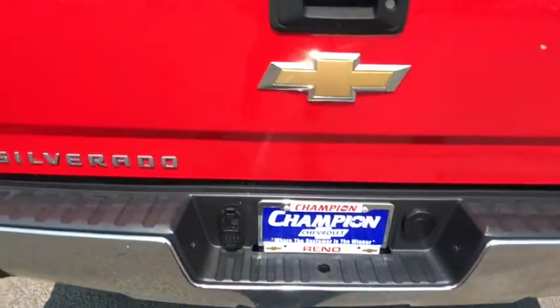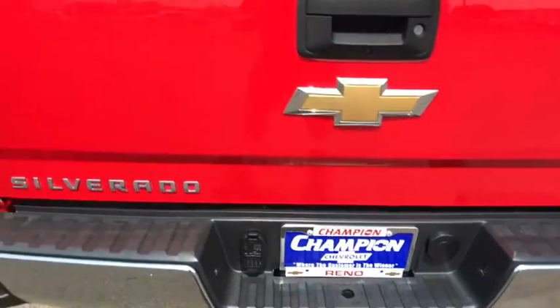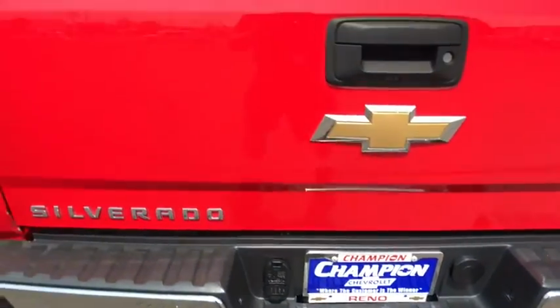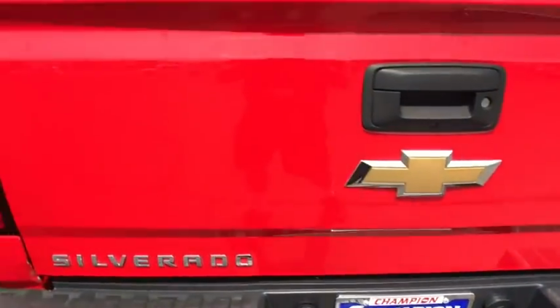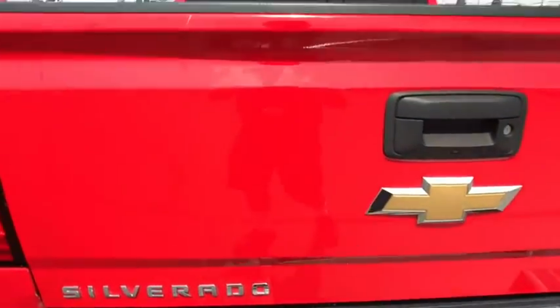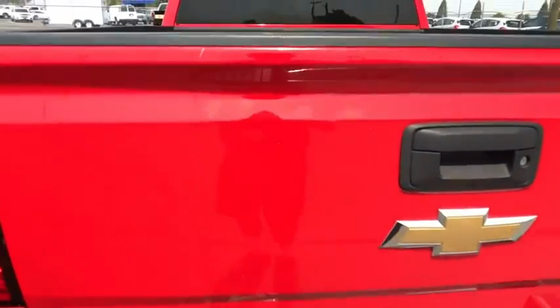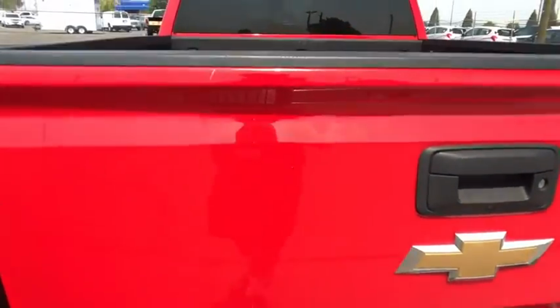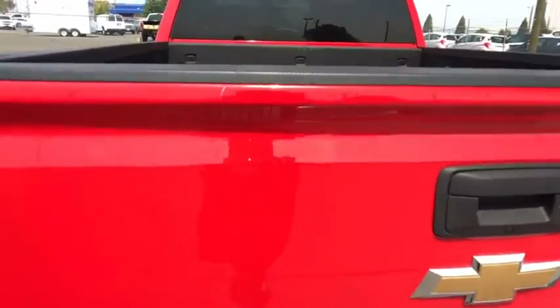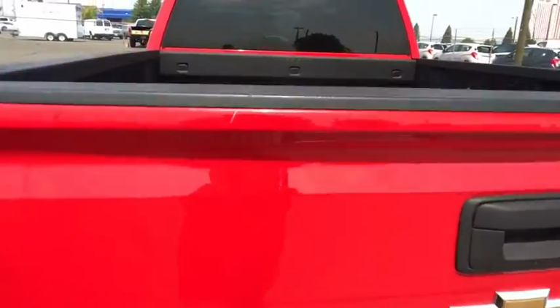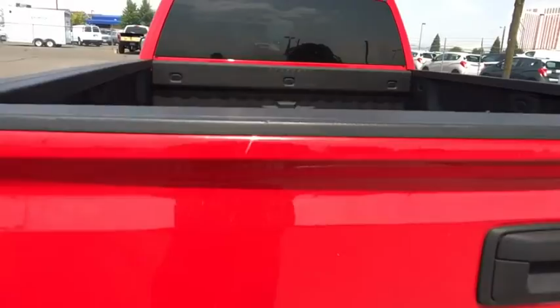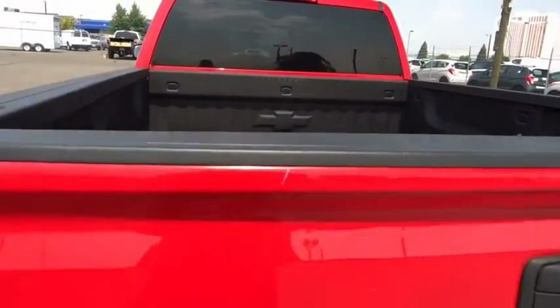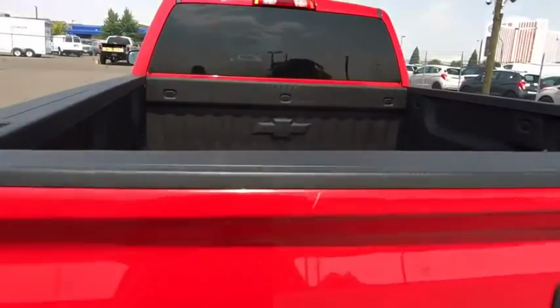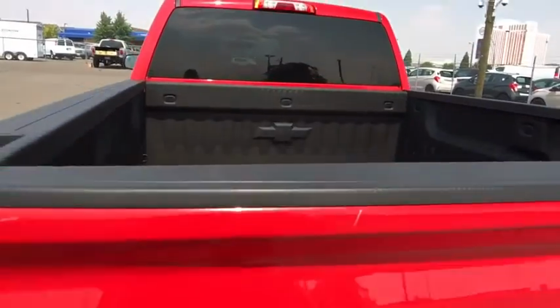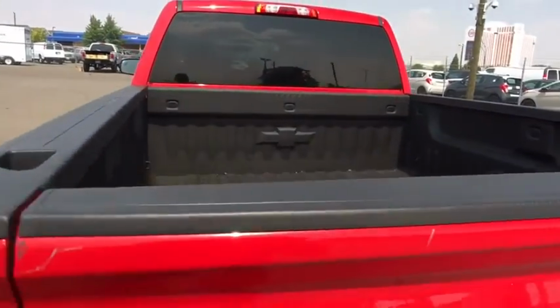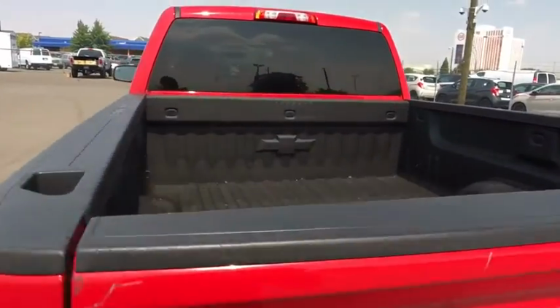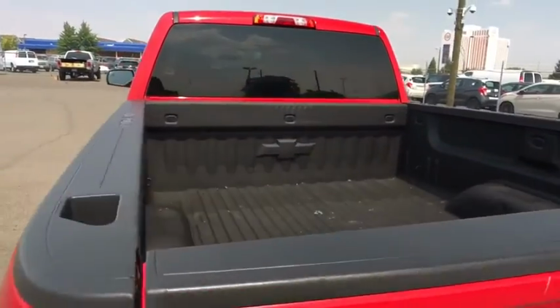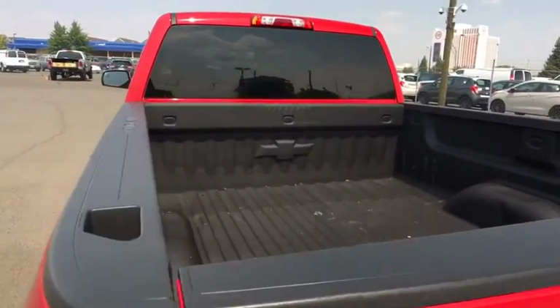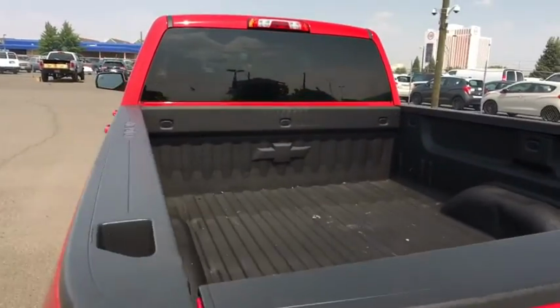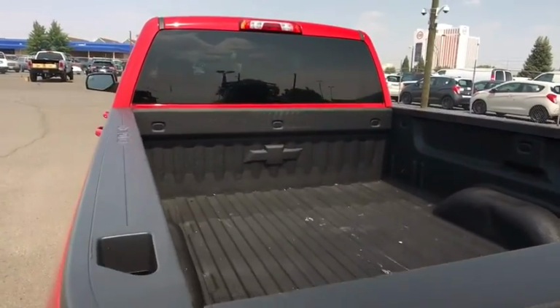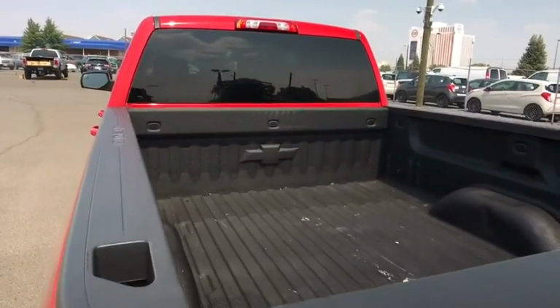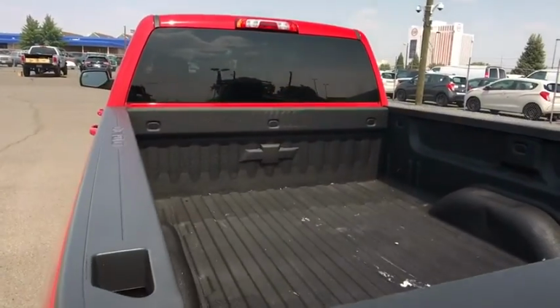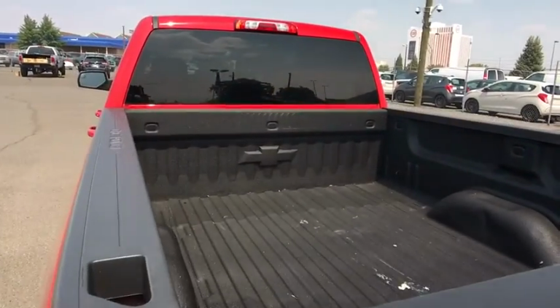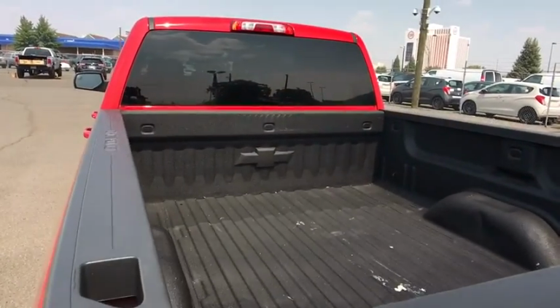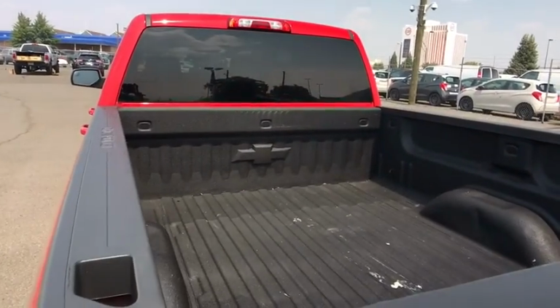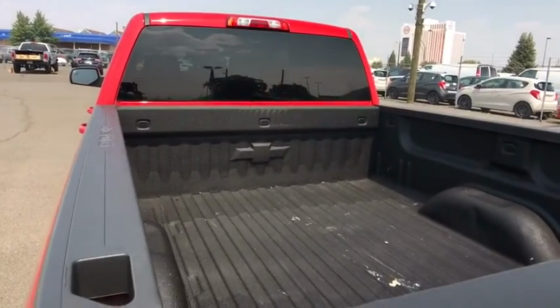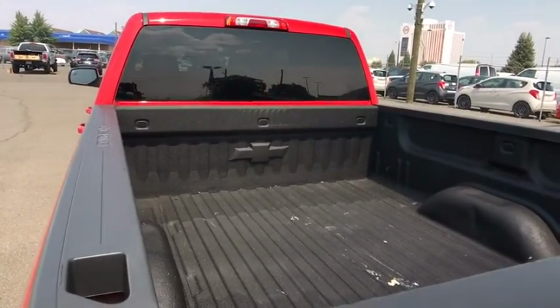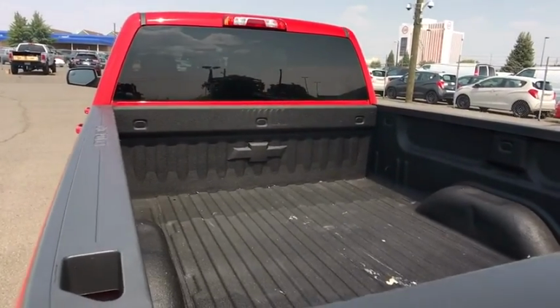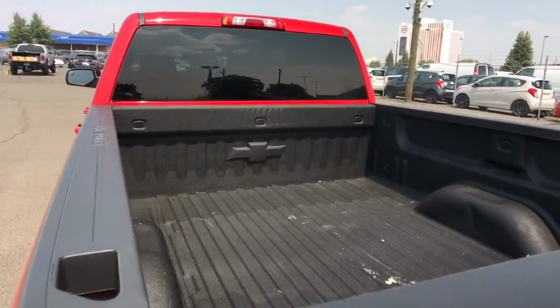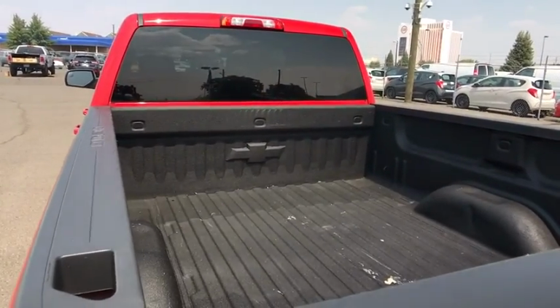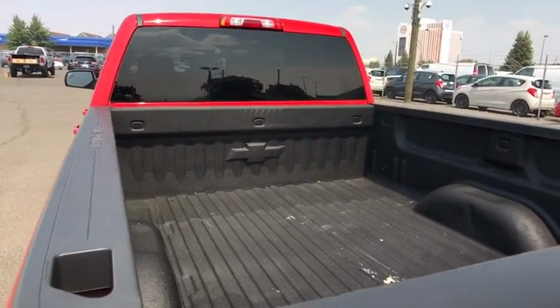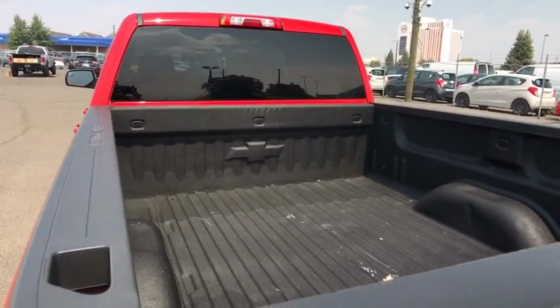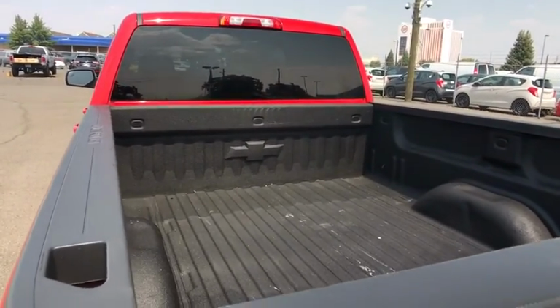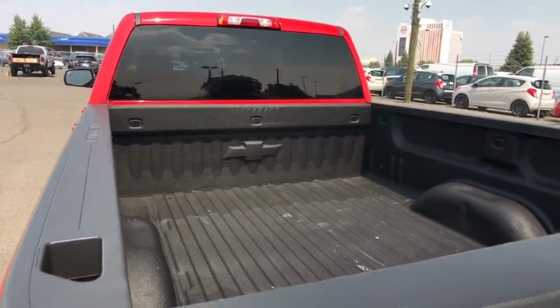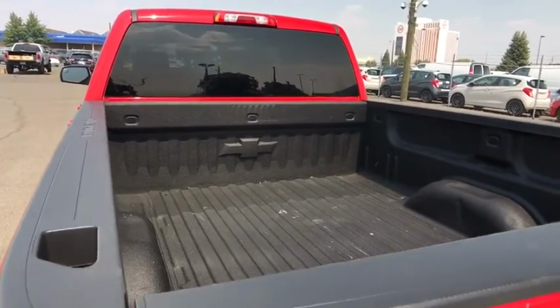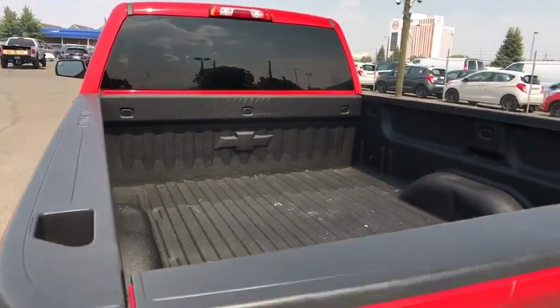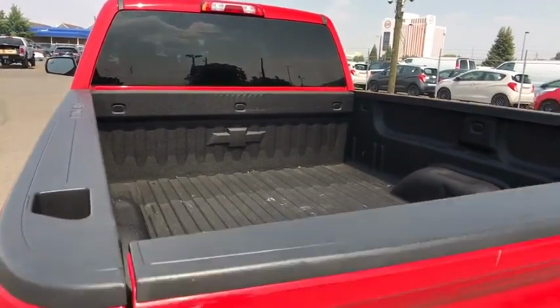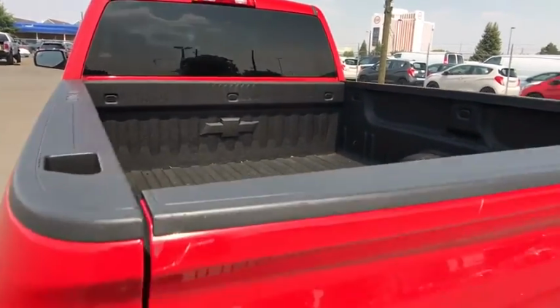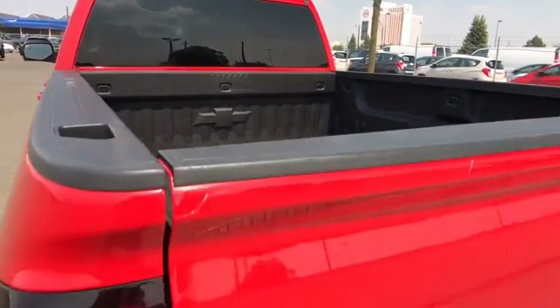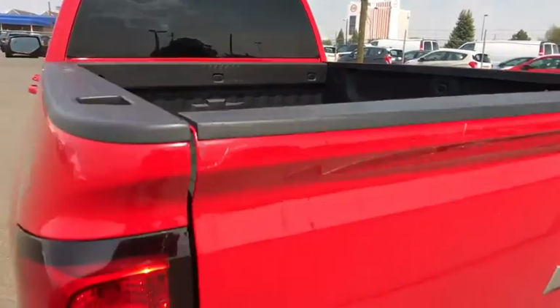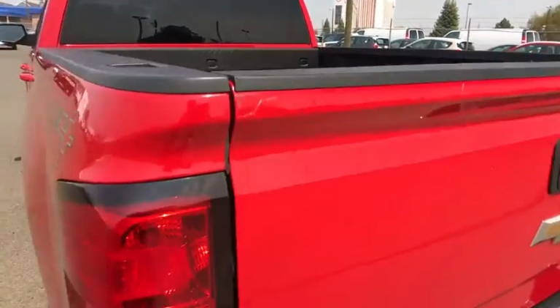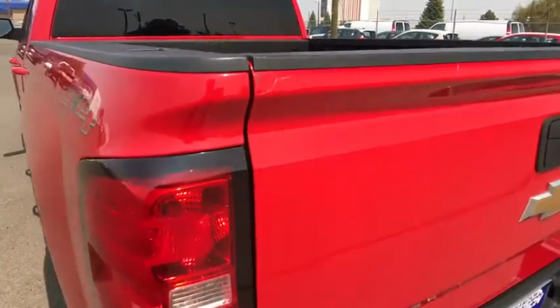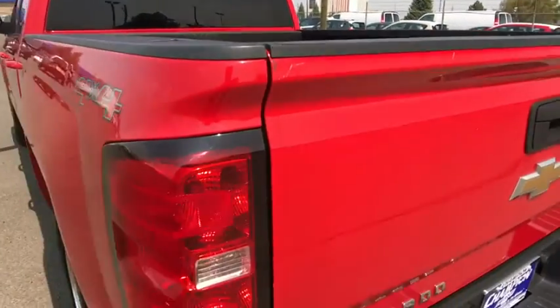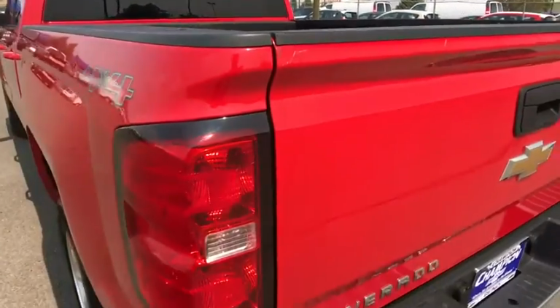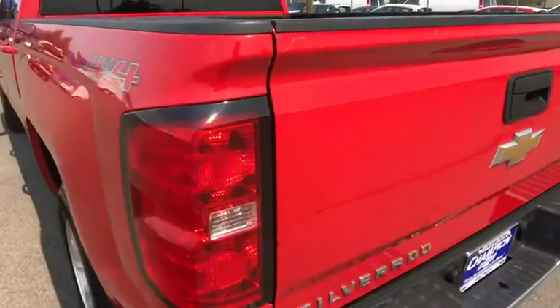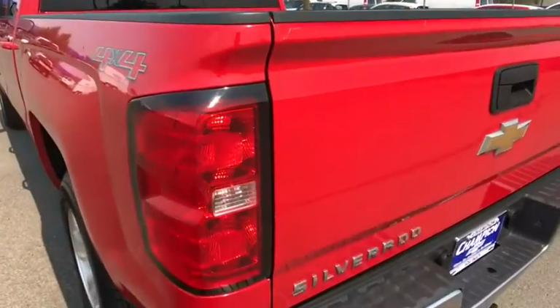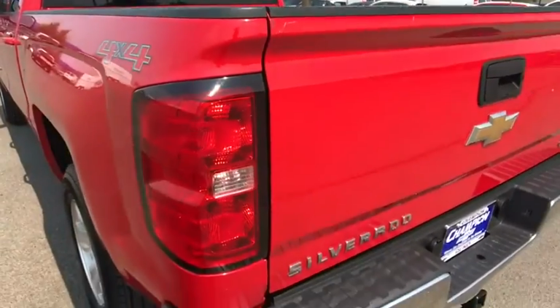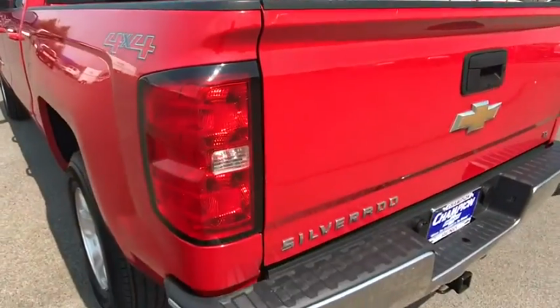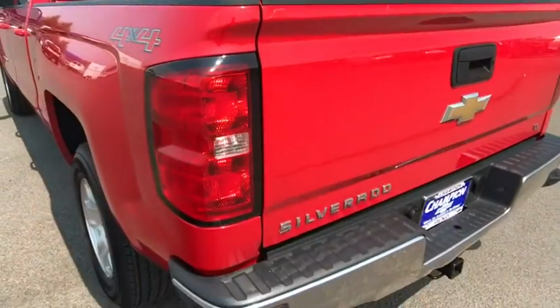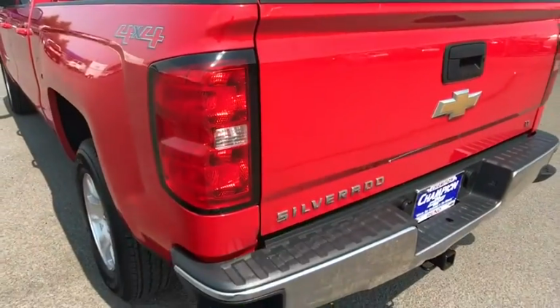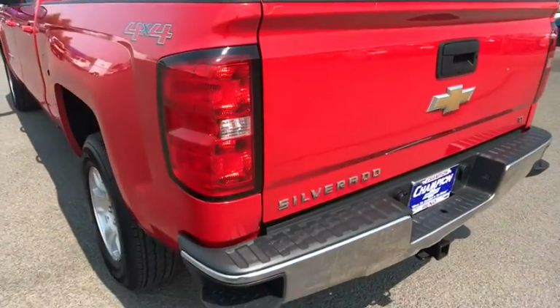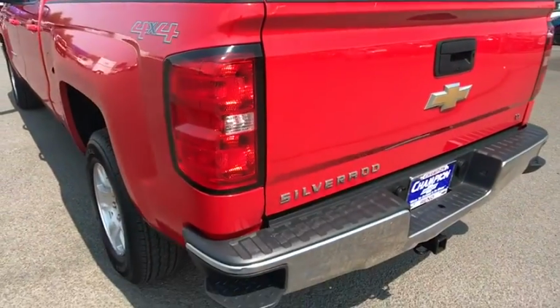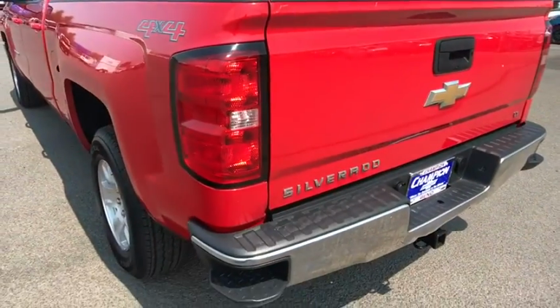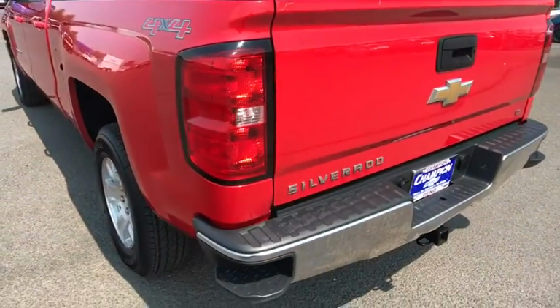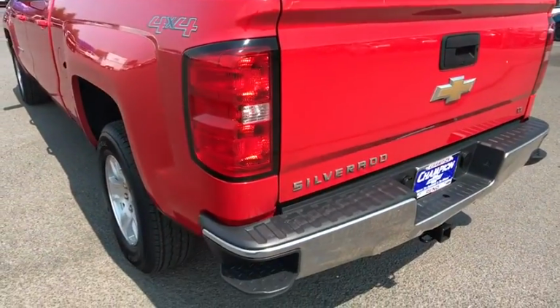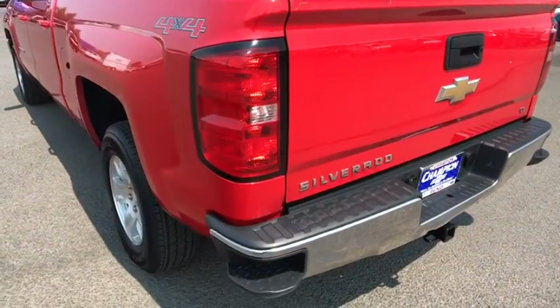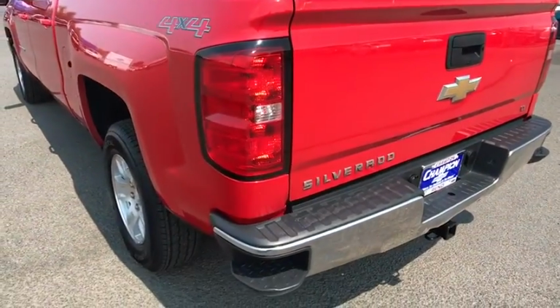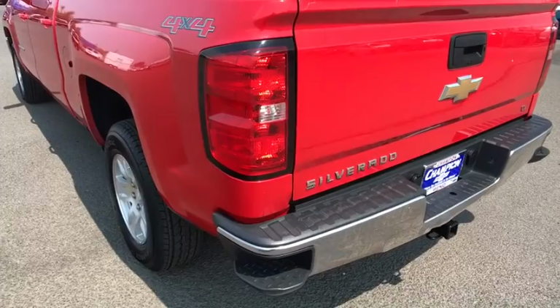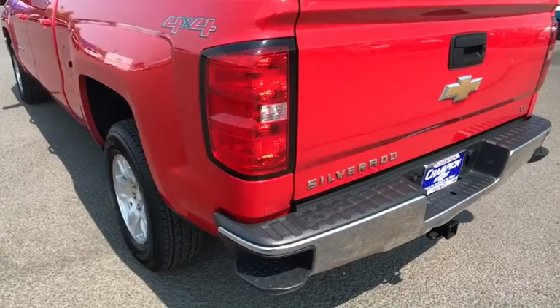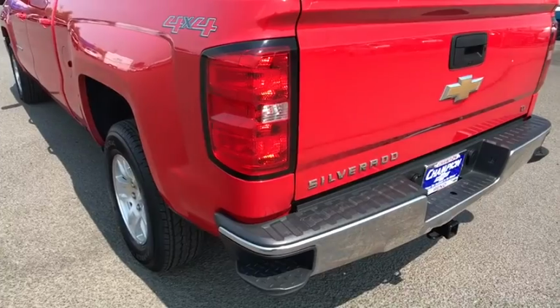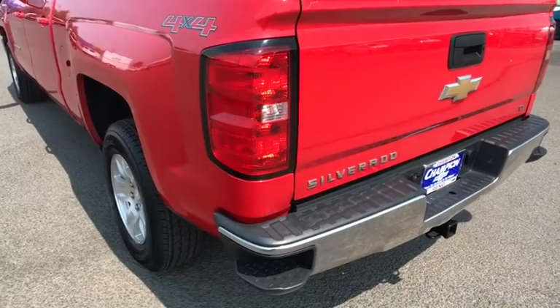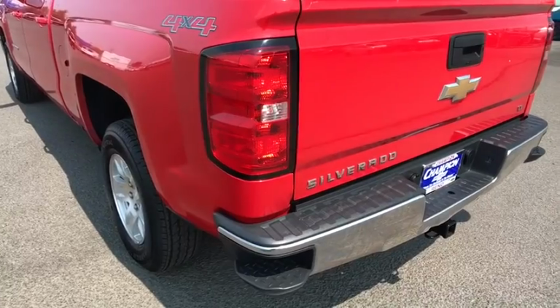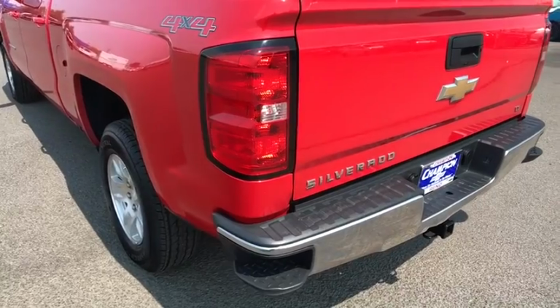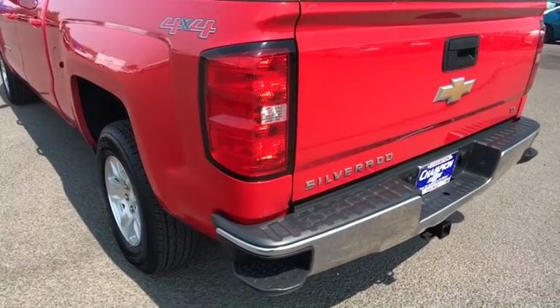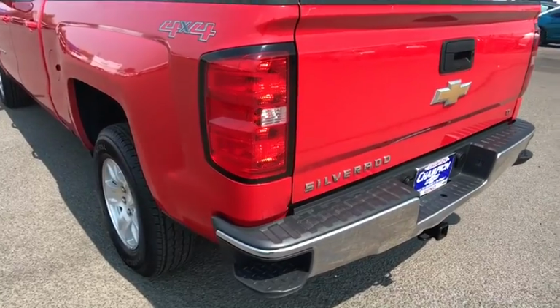Cruise control. Aluminum wheels. AM/FM stereo radio. Power windows. Power door locks. MP3 player.